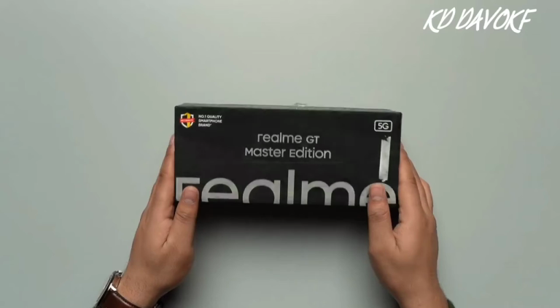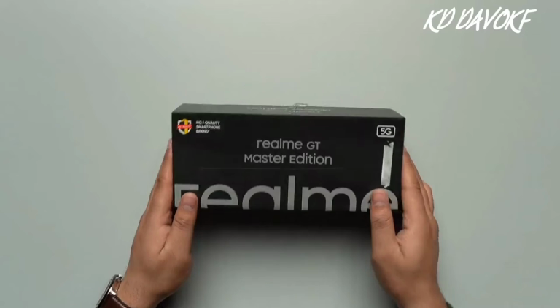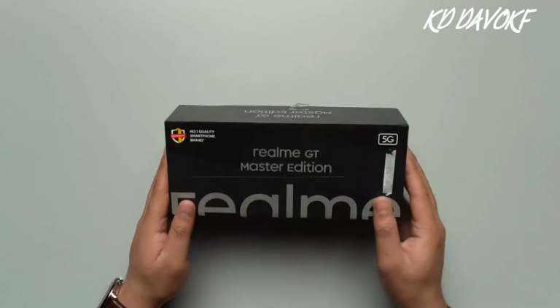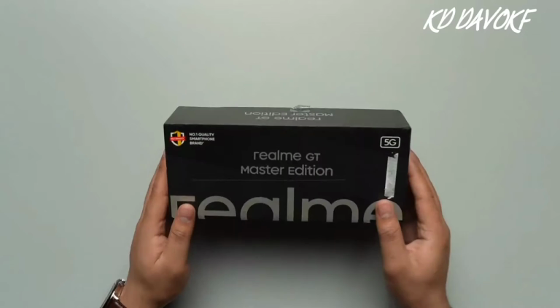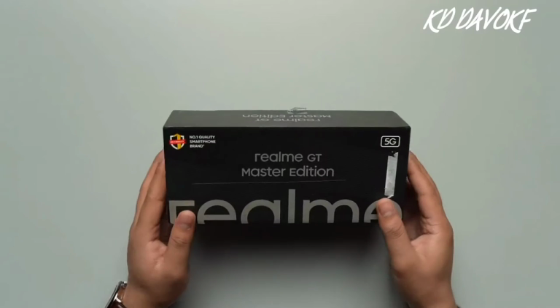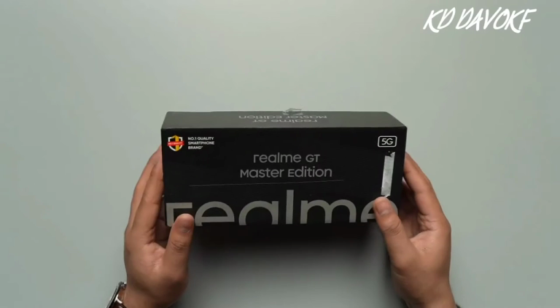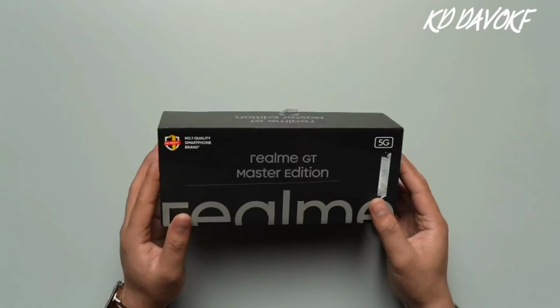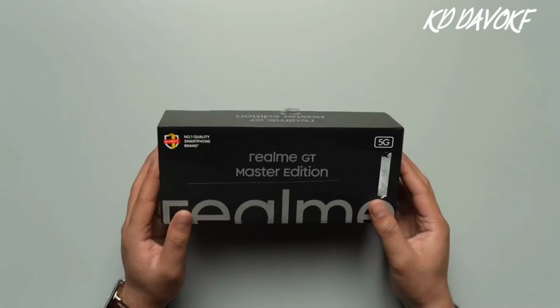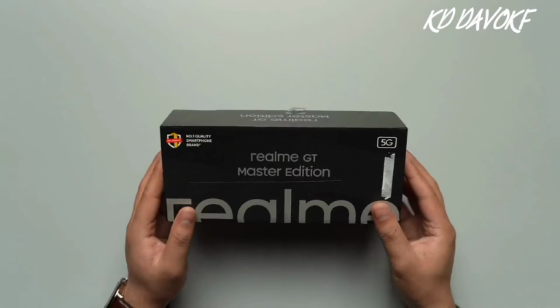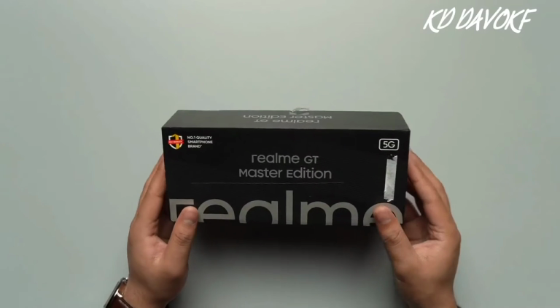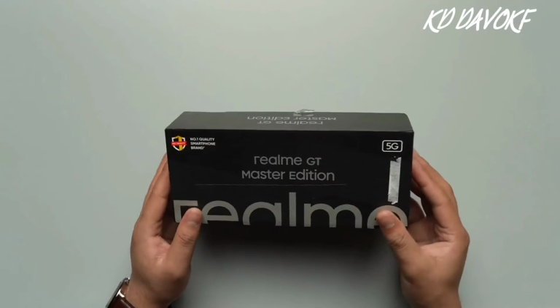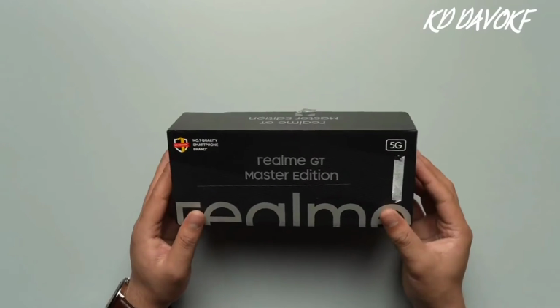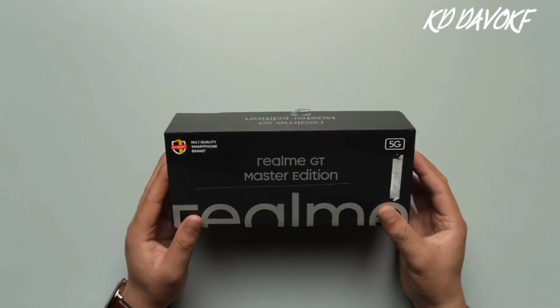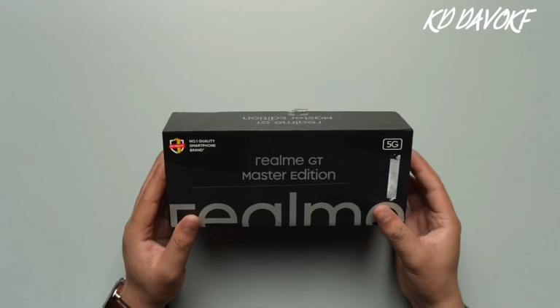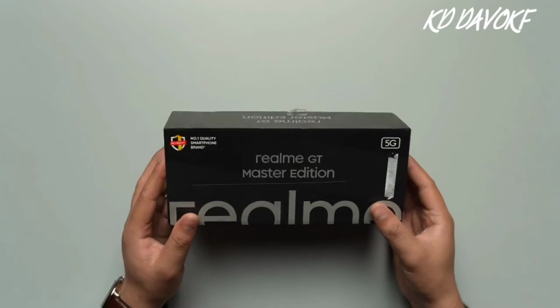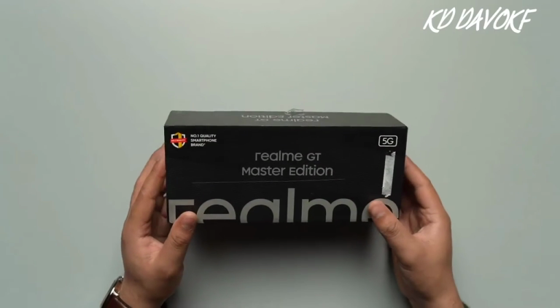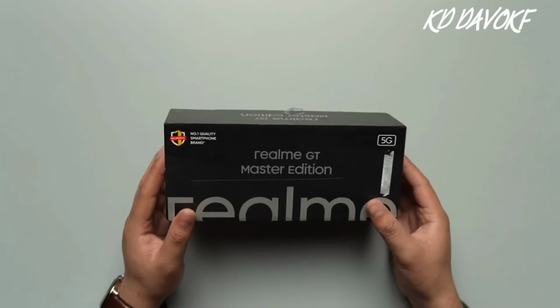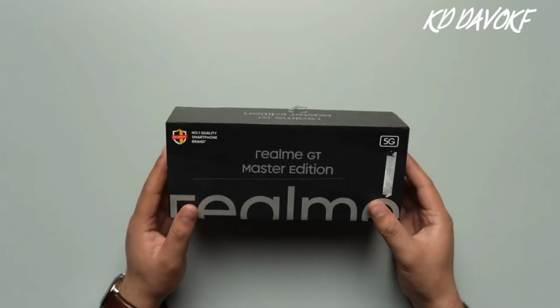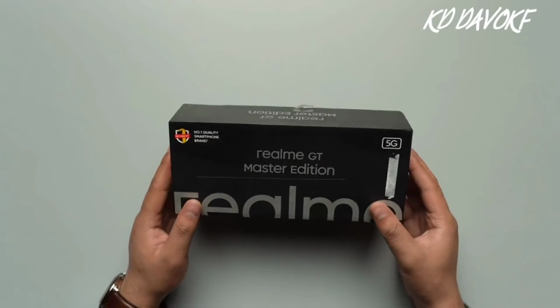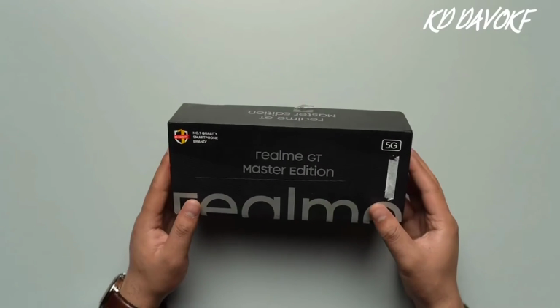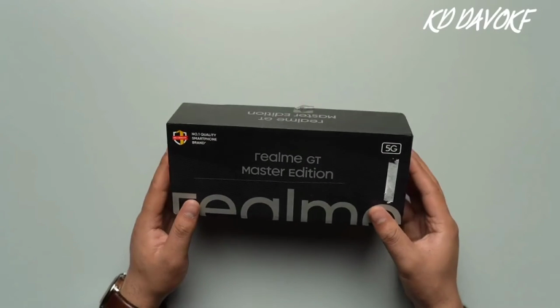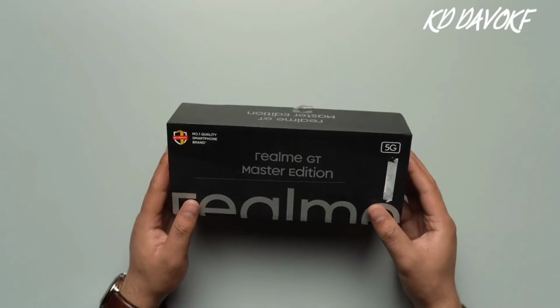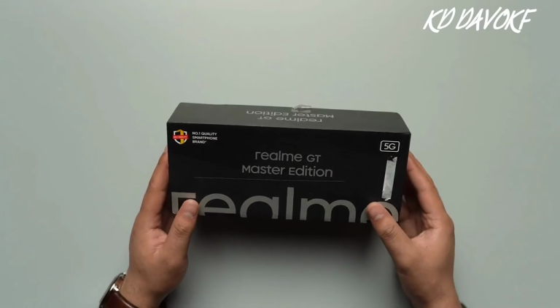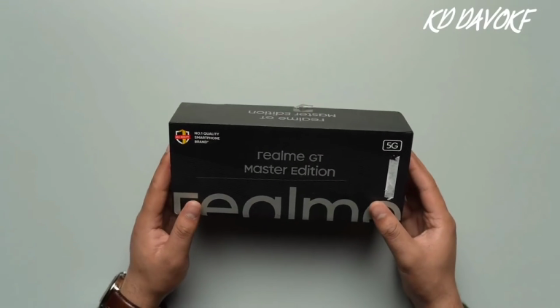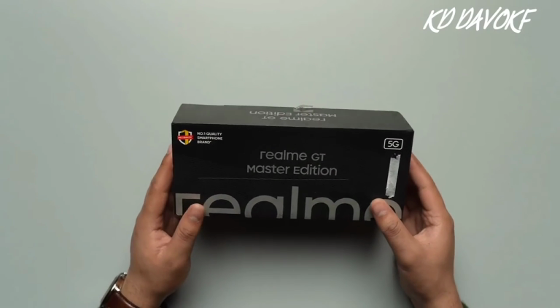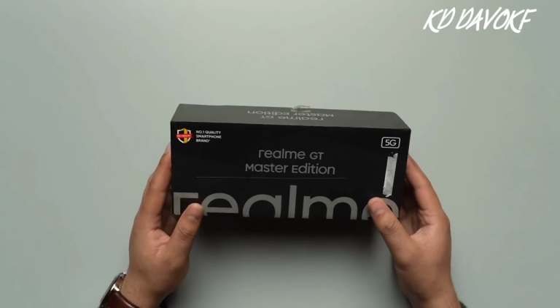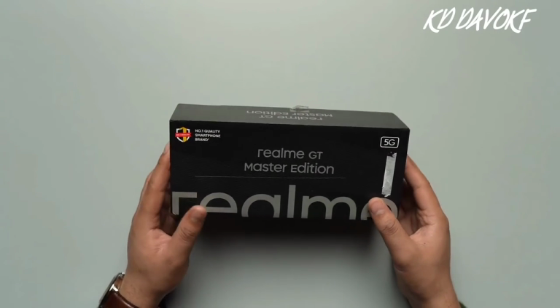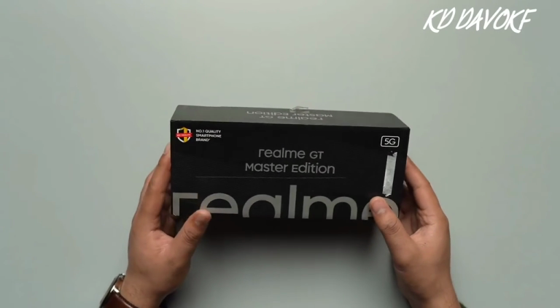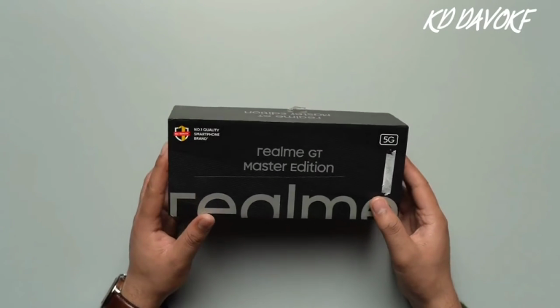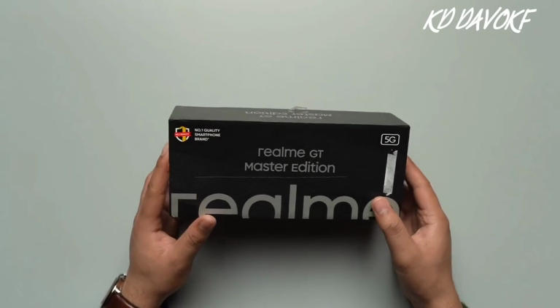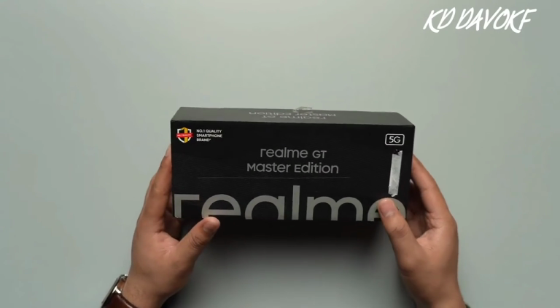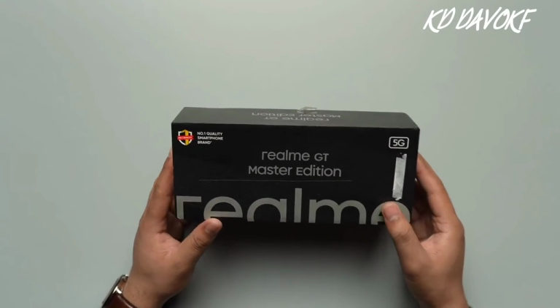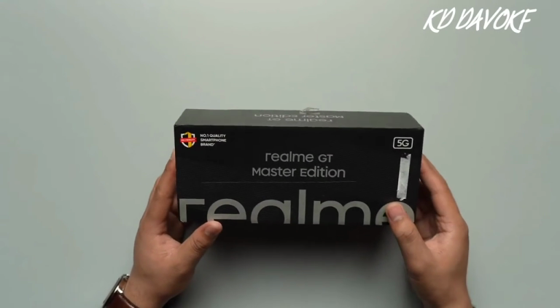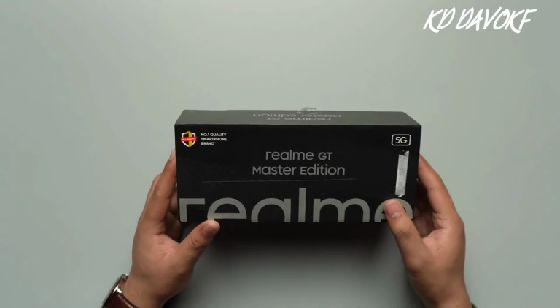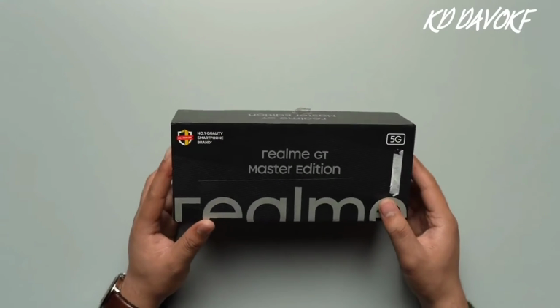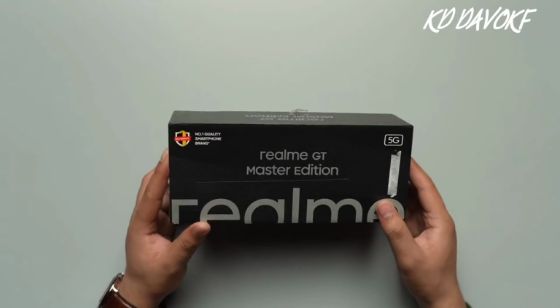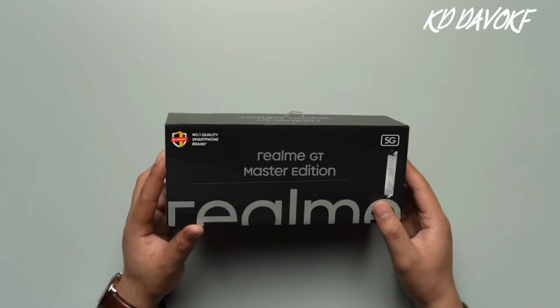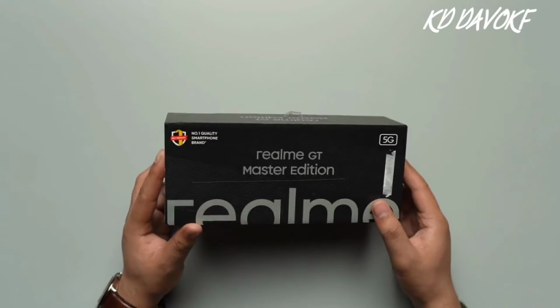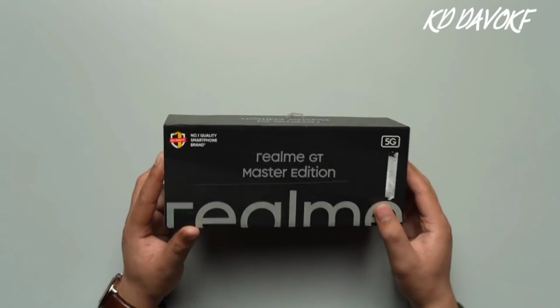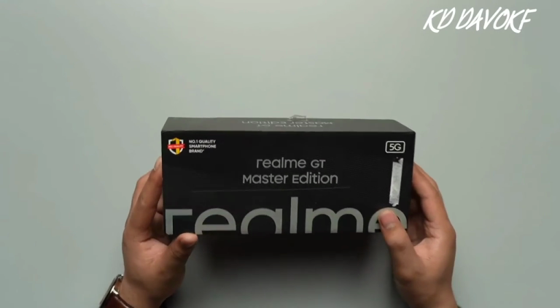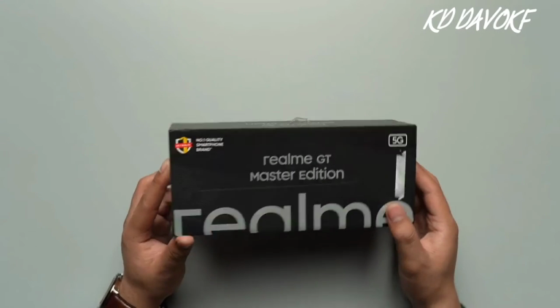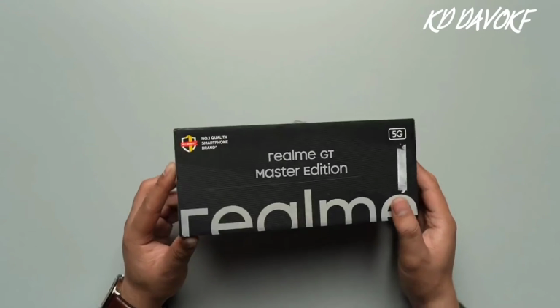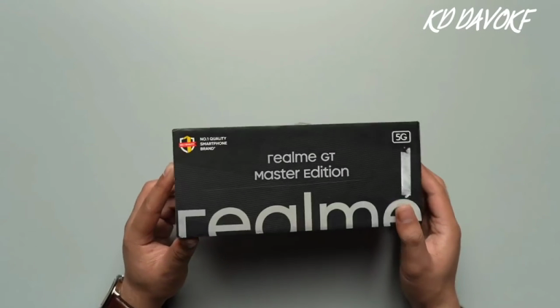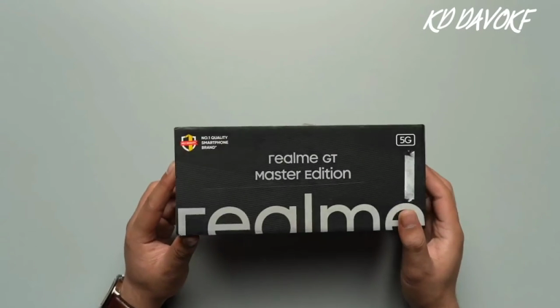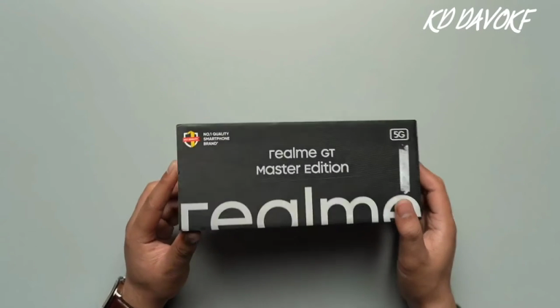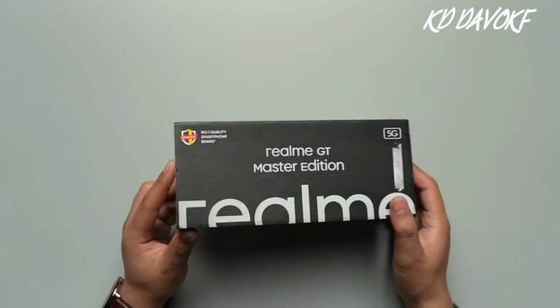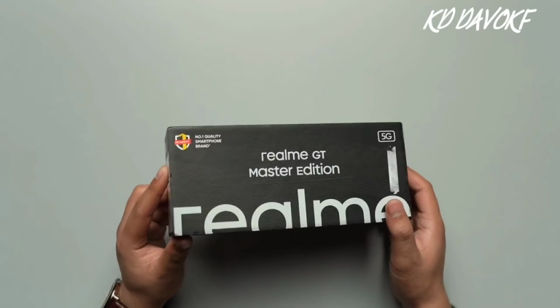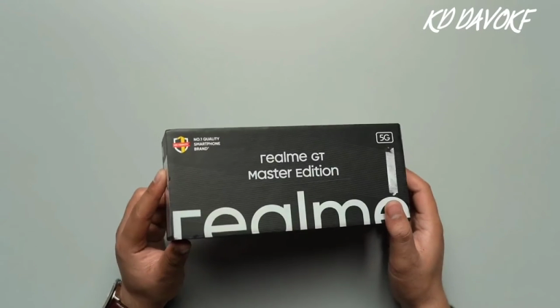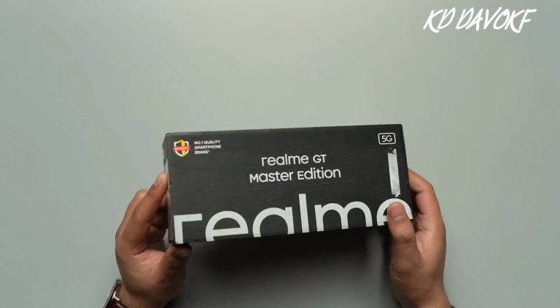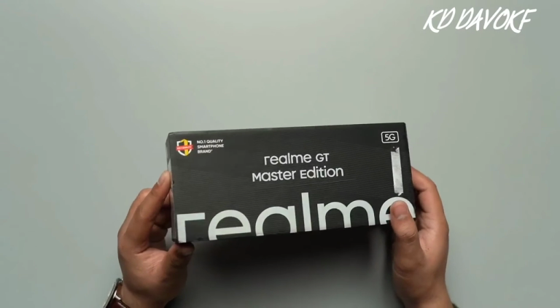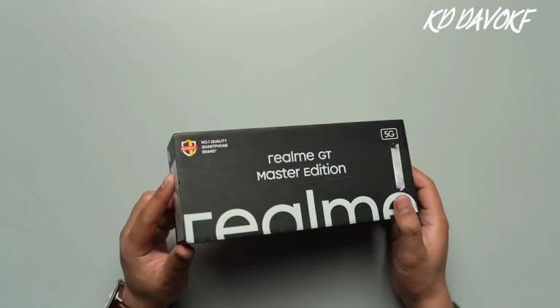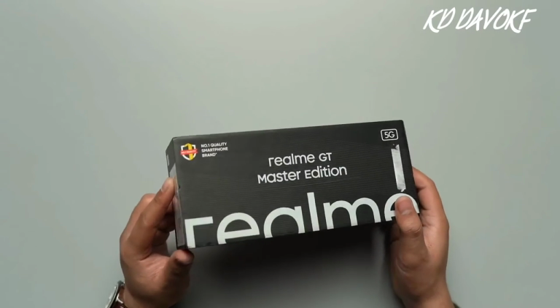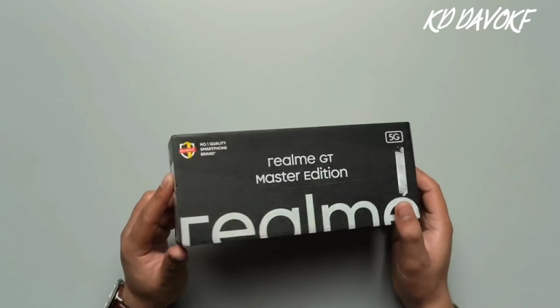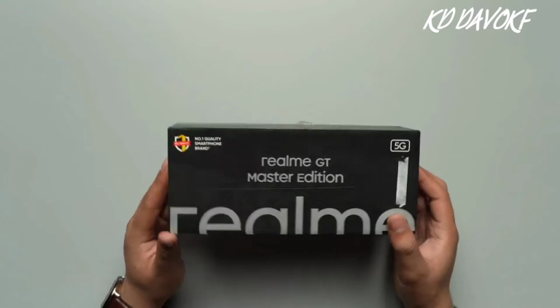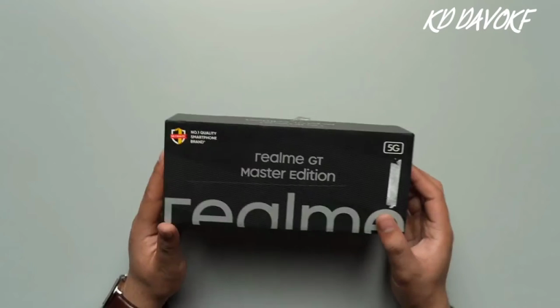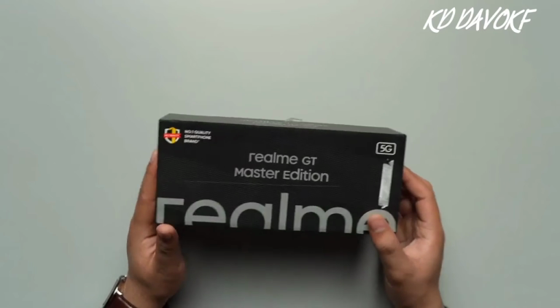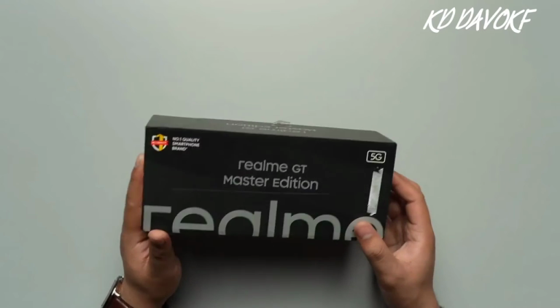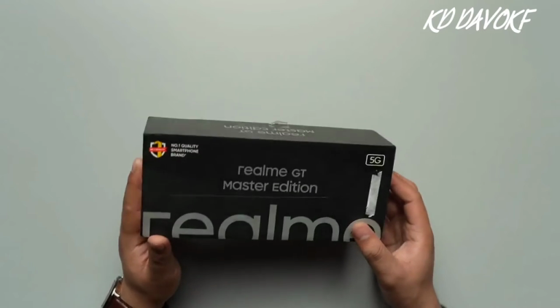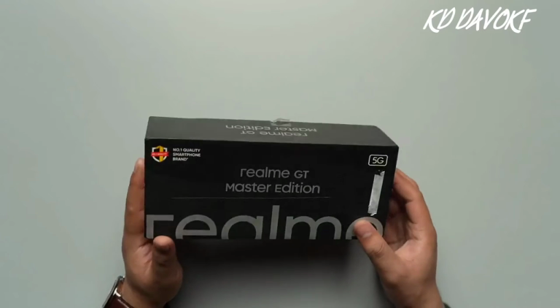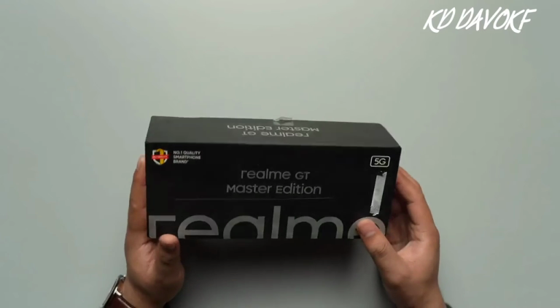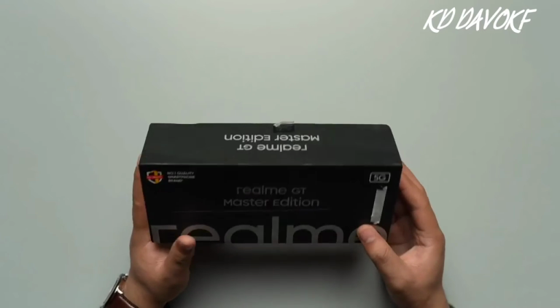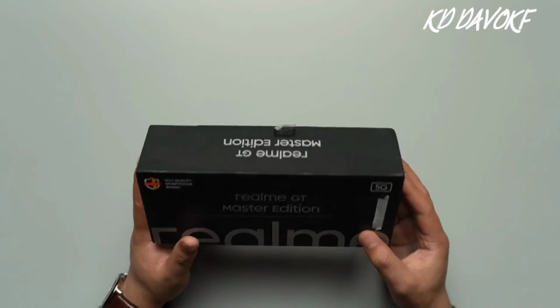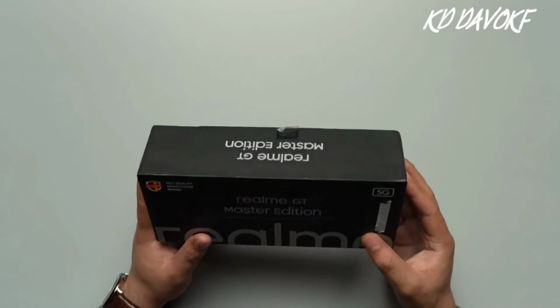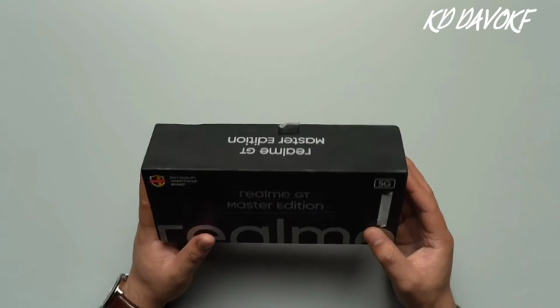Hello everyone, today we will be unboxing the Realme GT Master Edition, but before we begin, let's have a look at the box first.